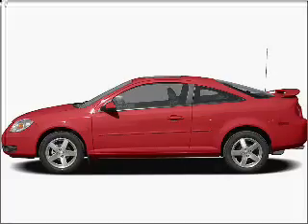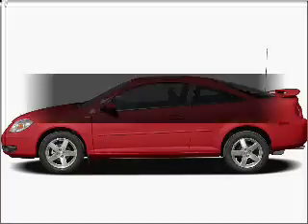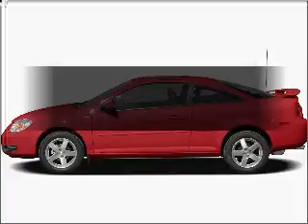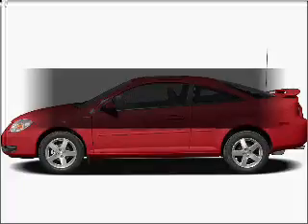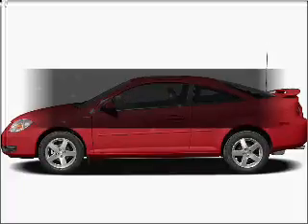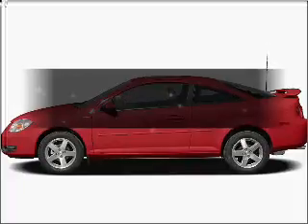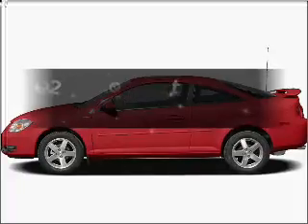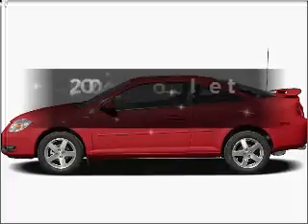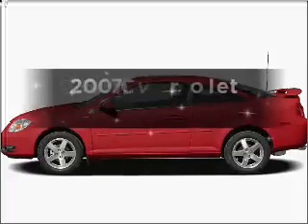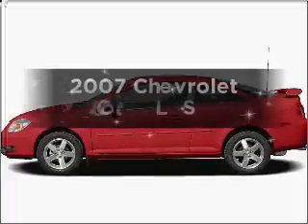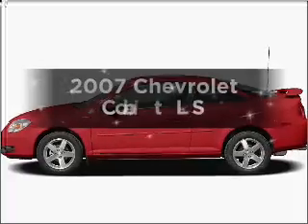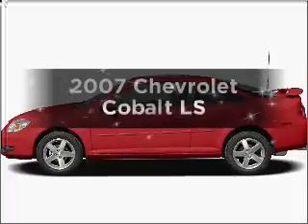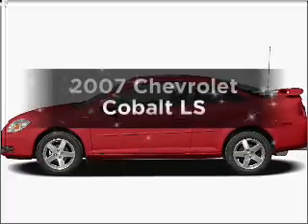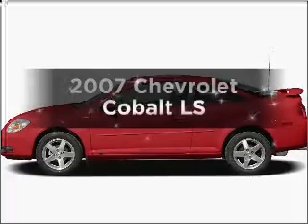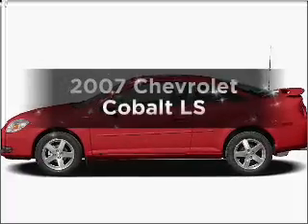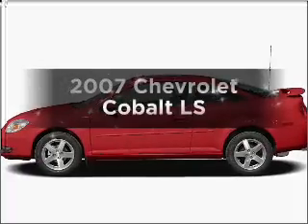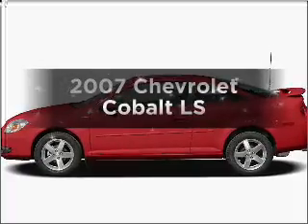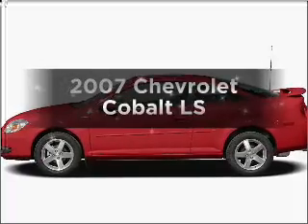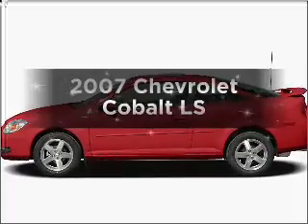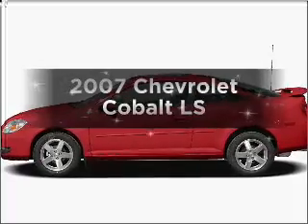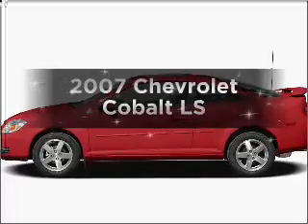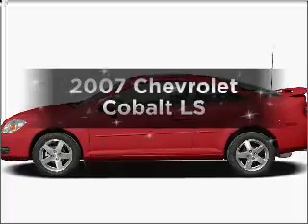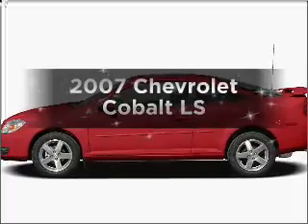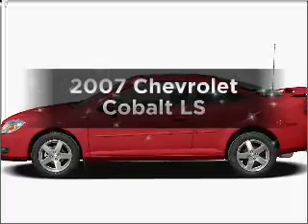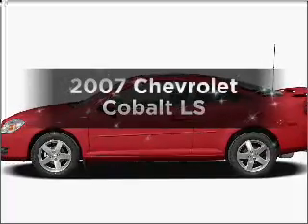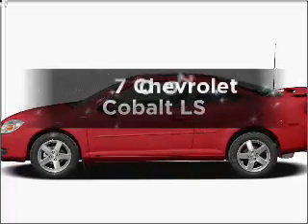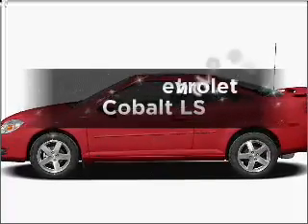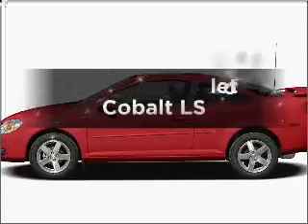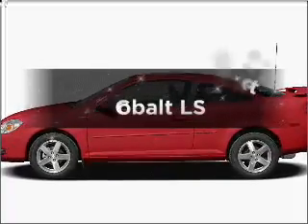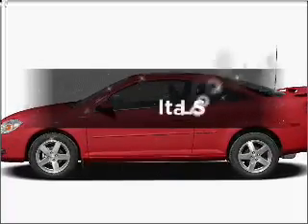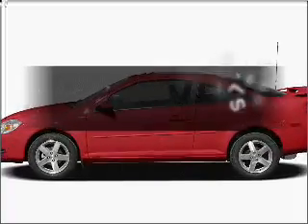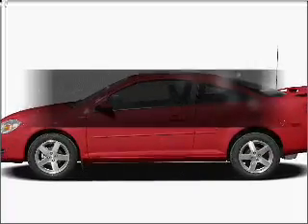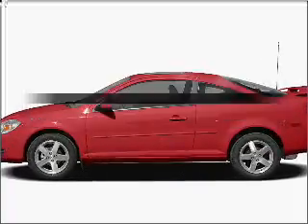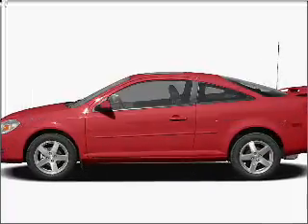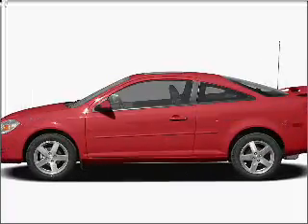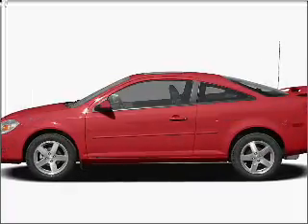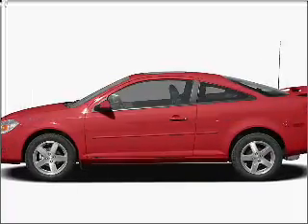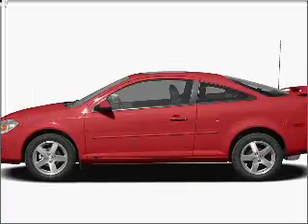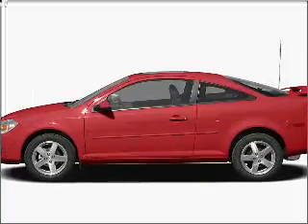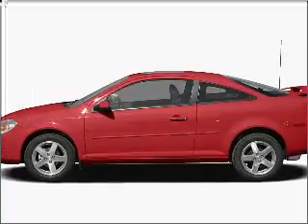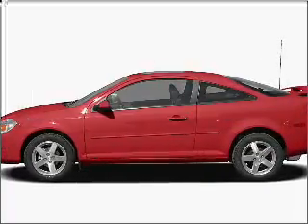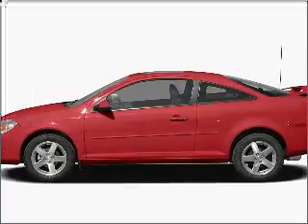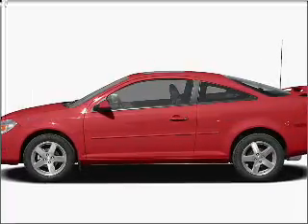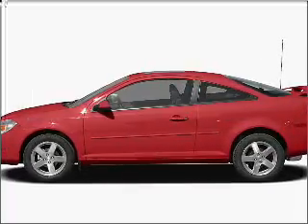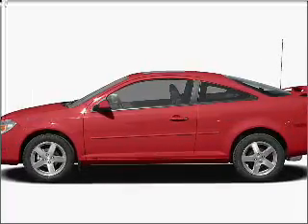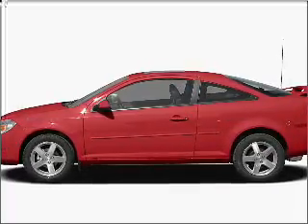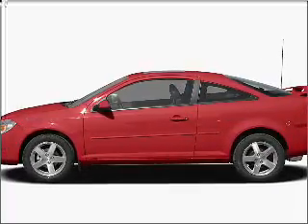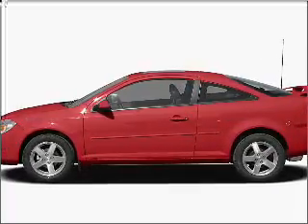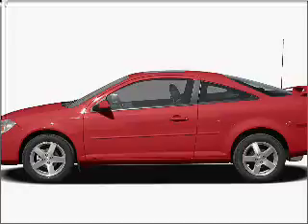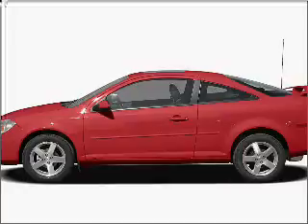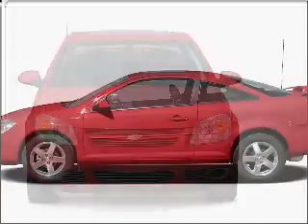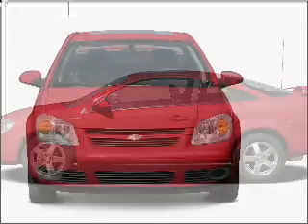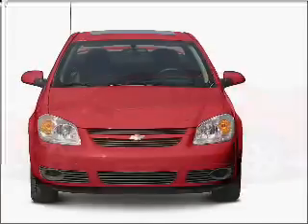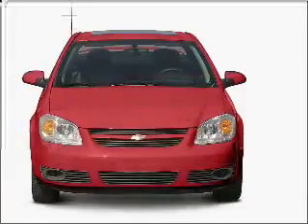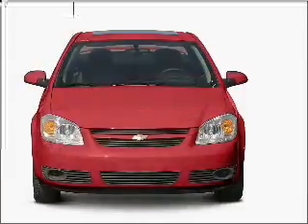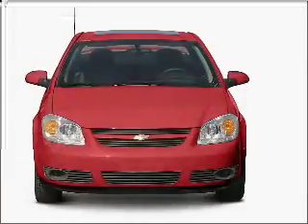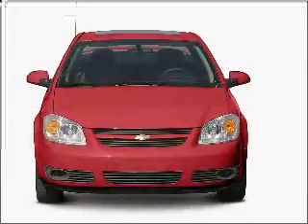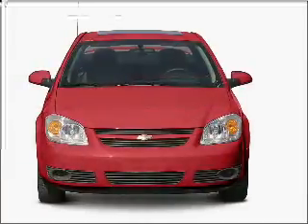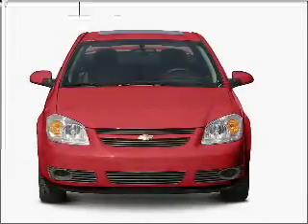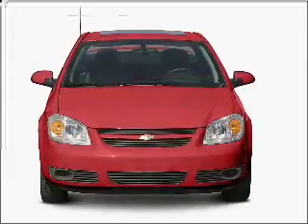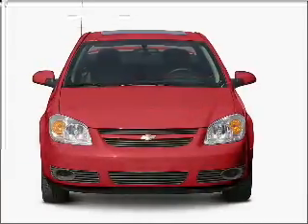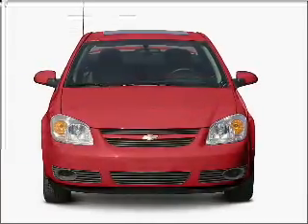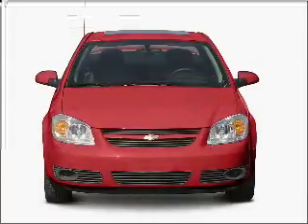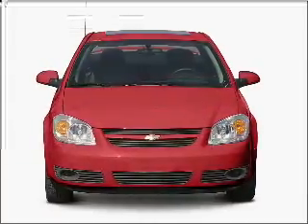Get noticed in this 2007 Chevrolet Cobalt. Travel the roads in style and comfort in this great vehicle.